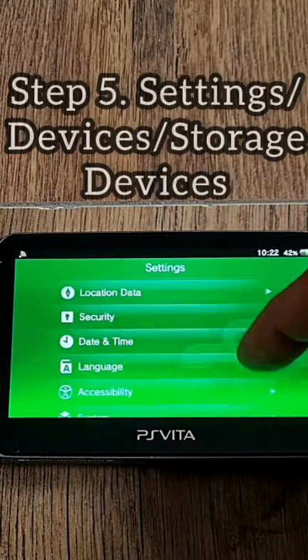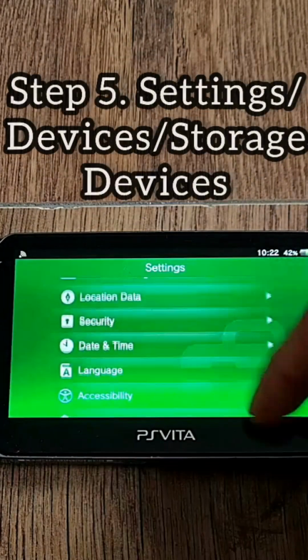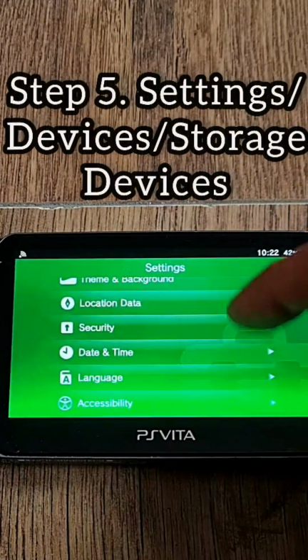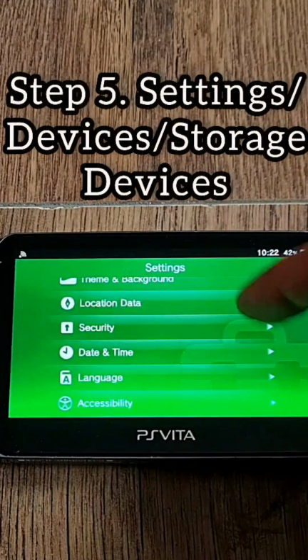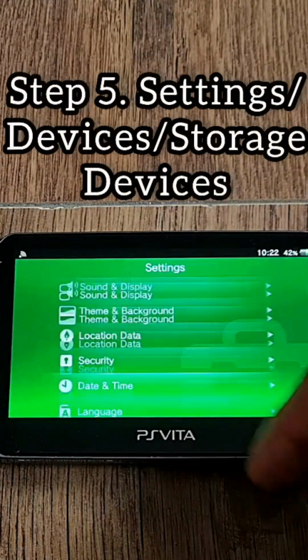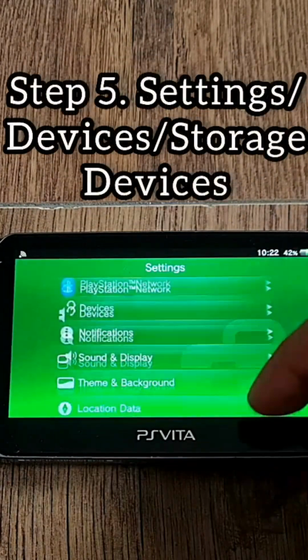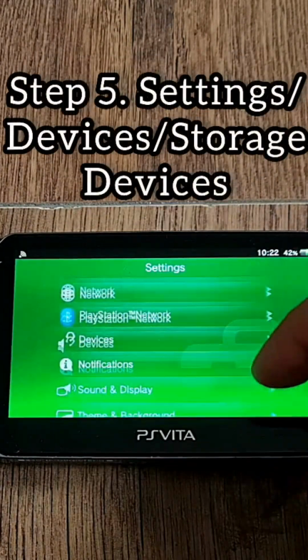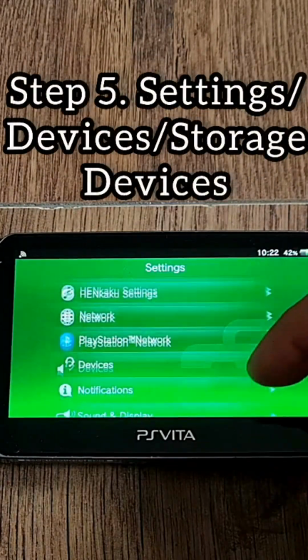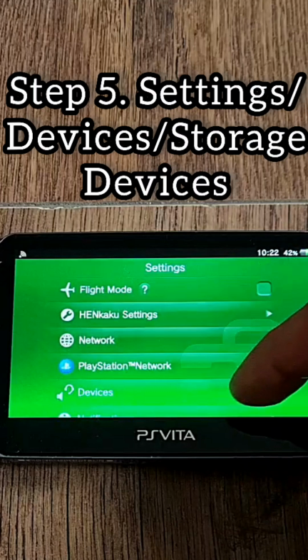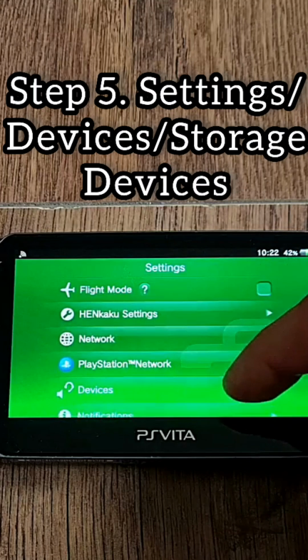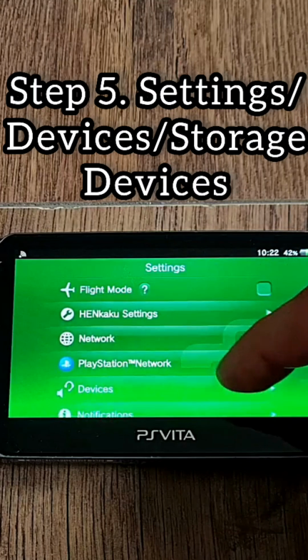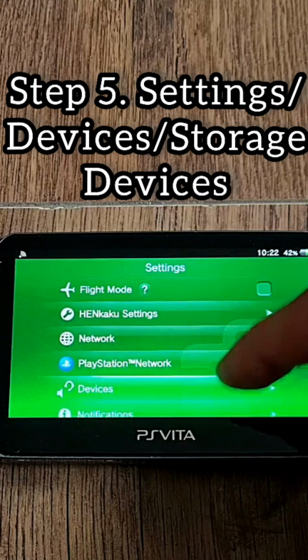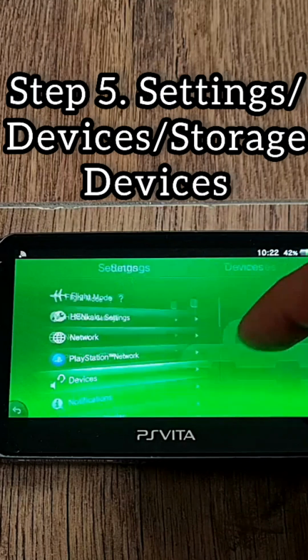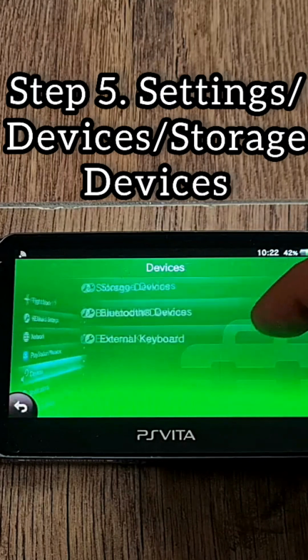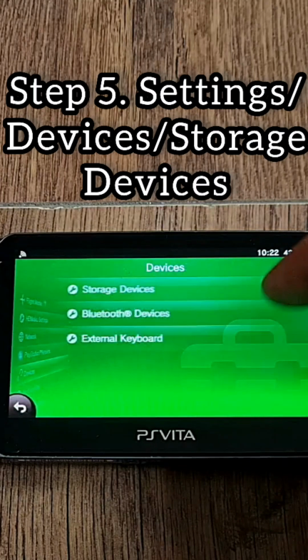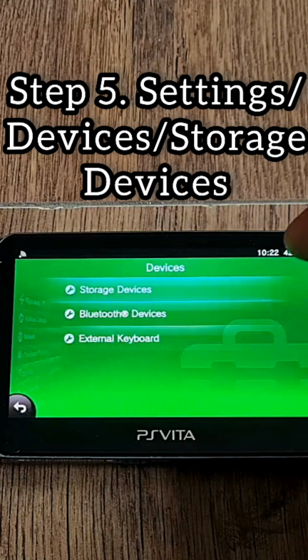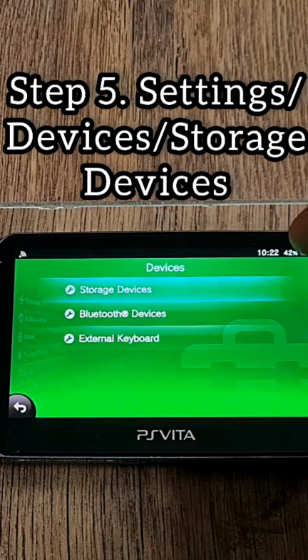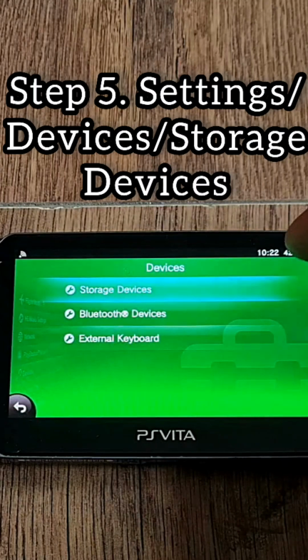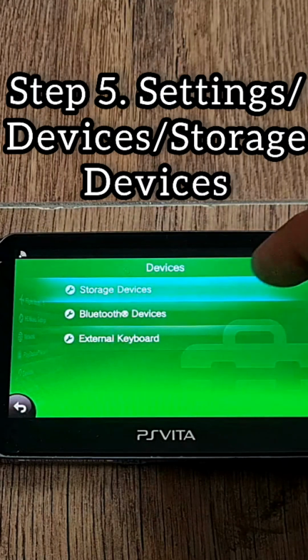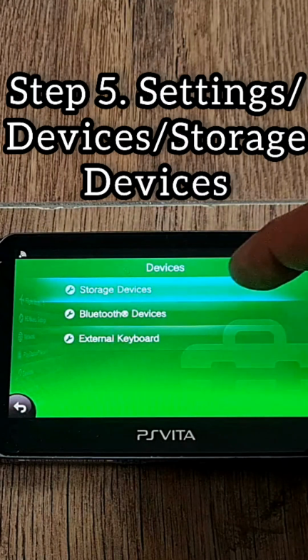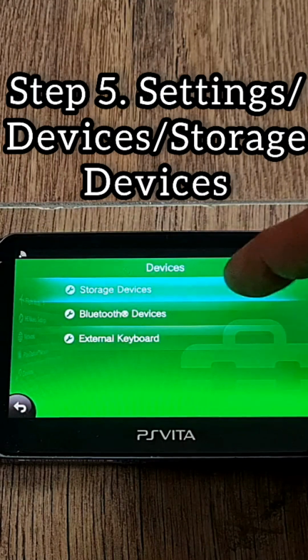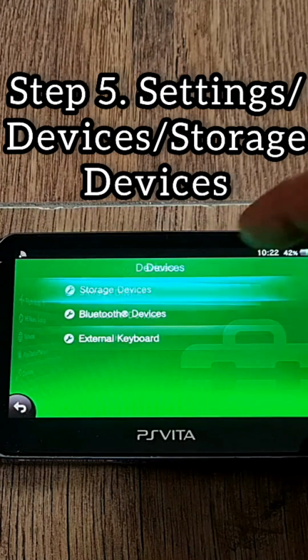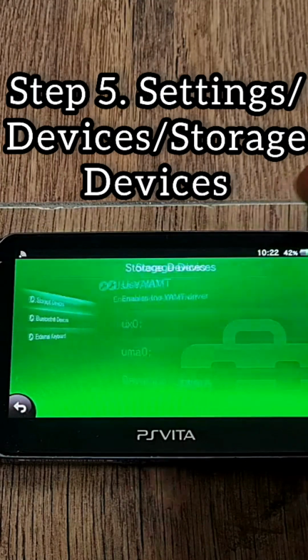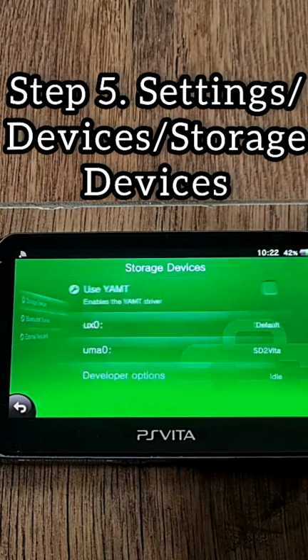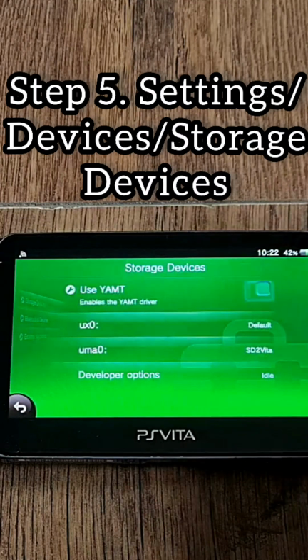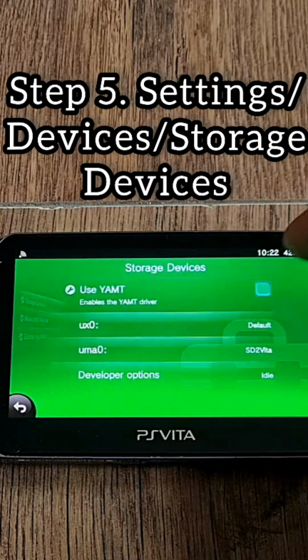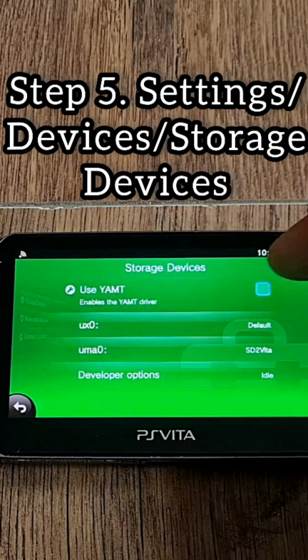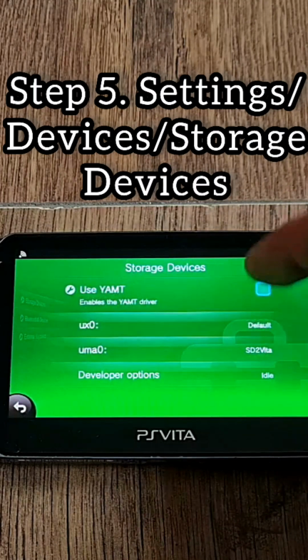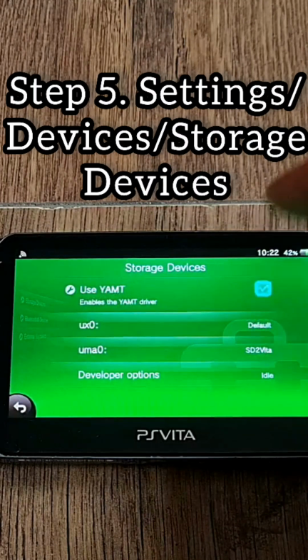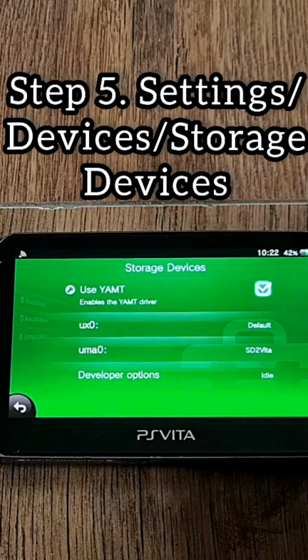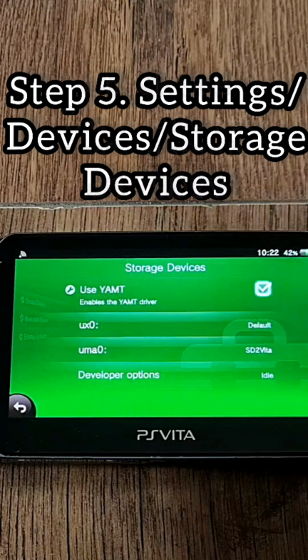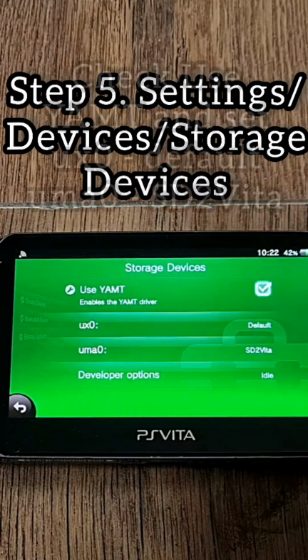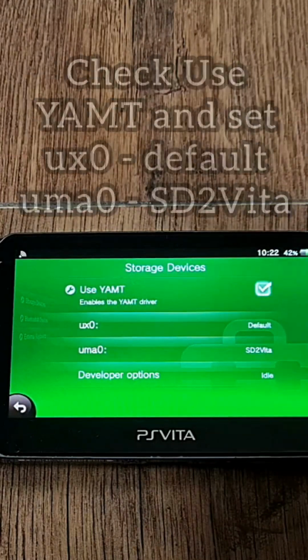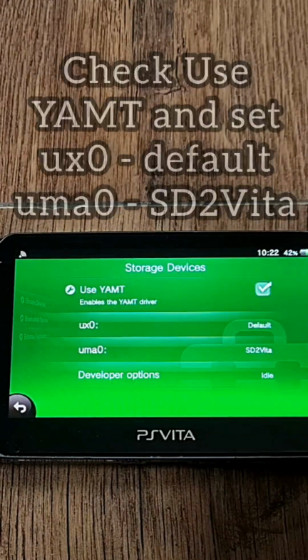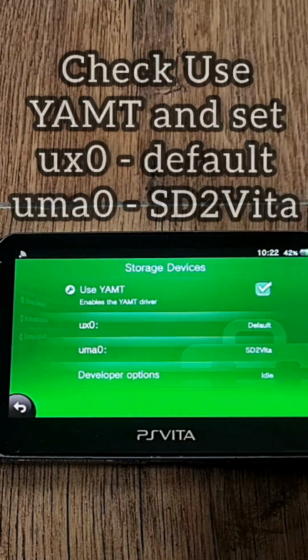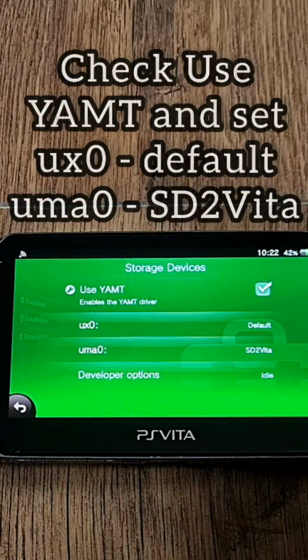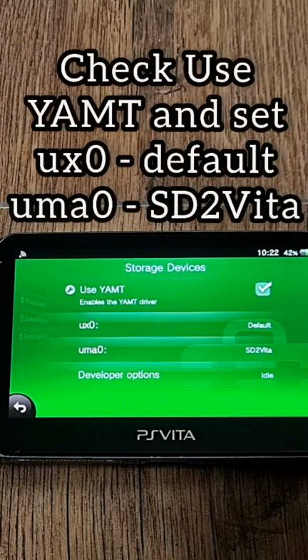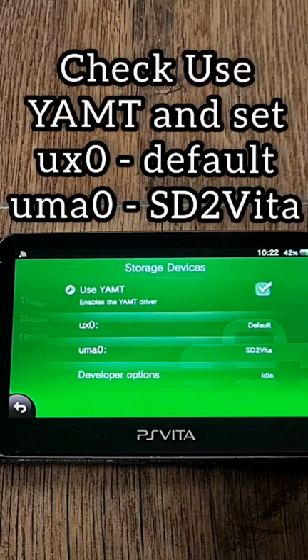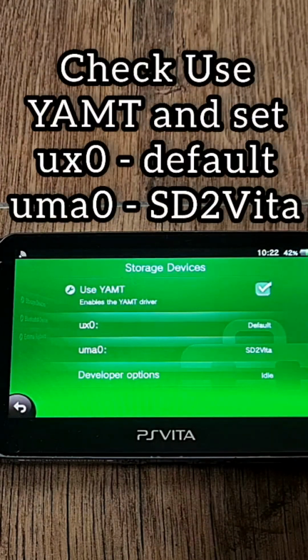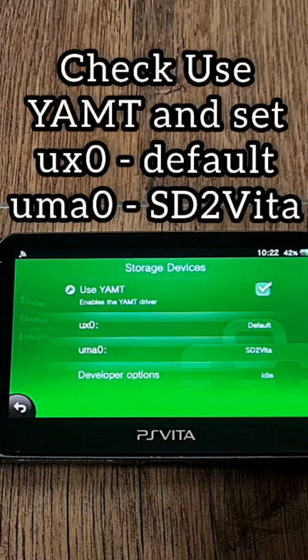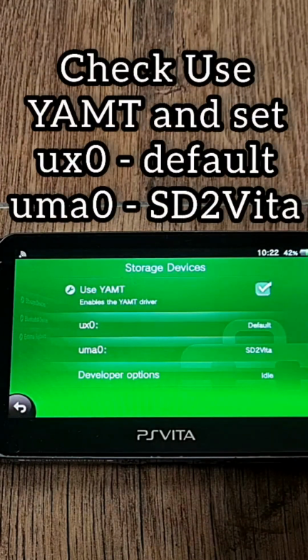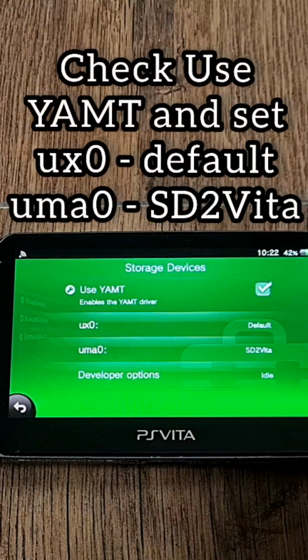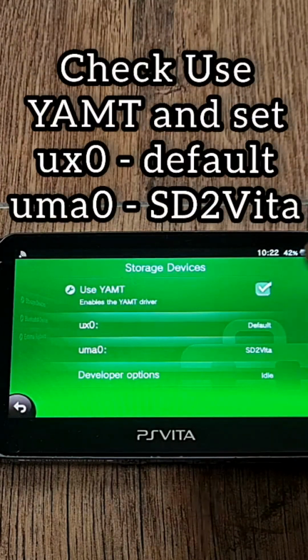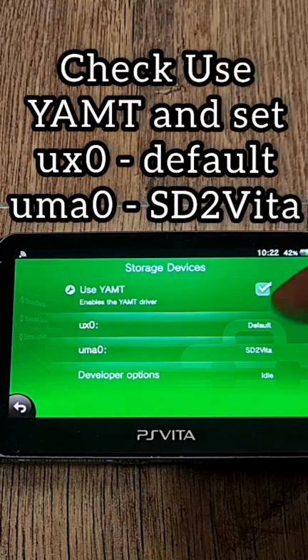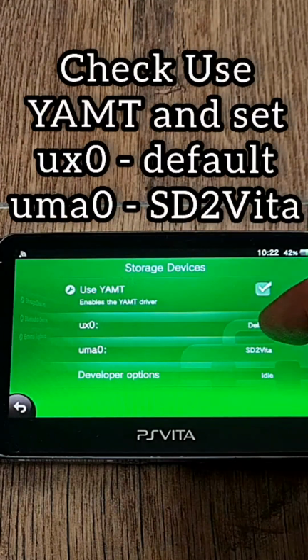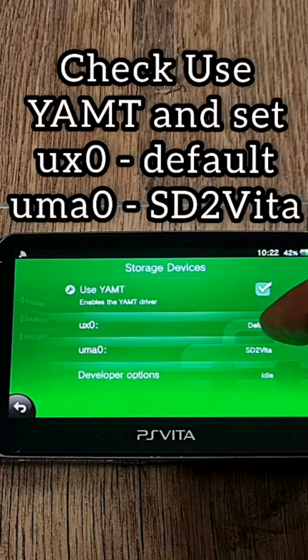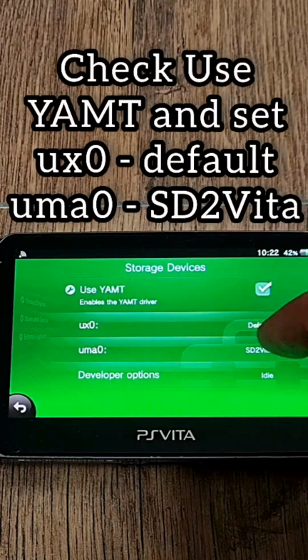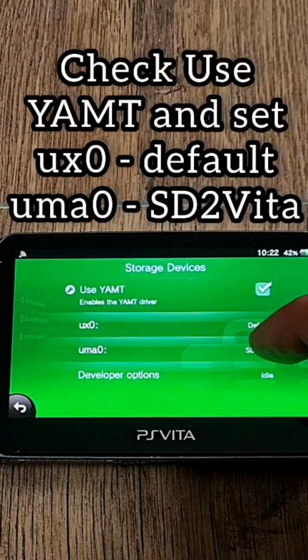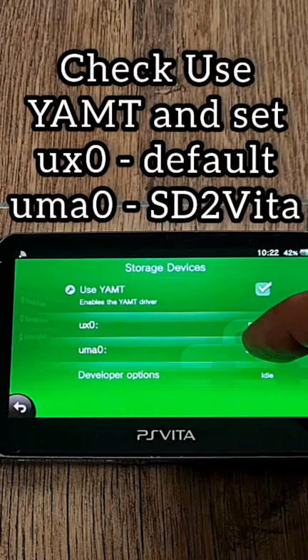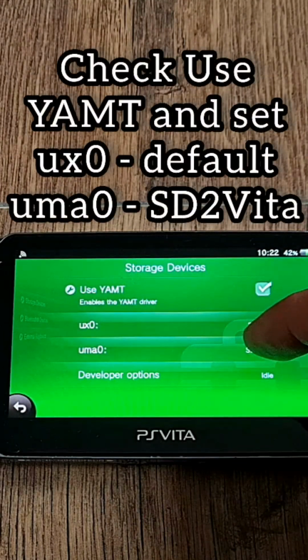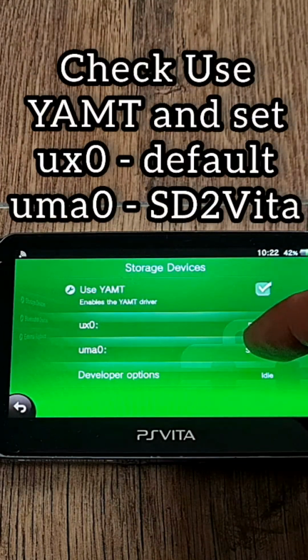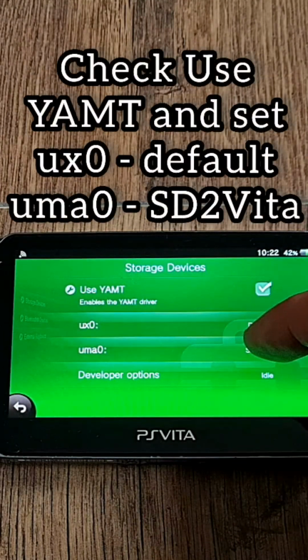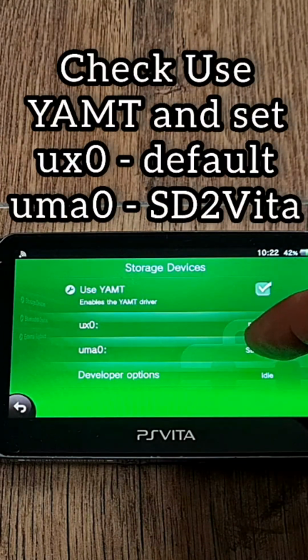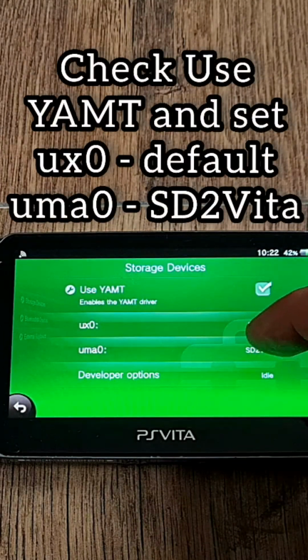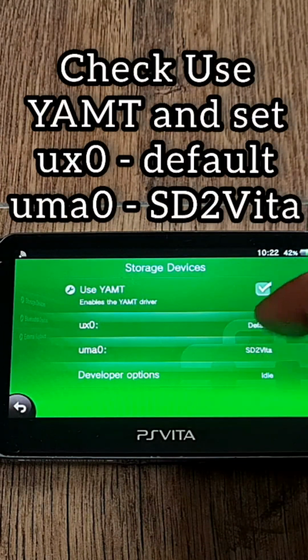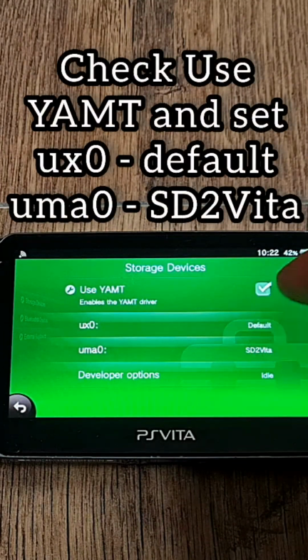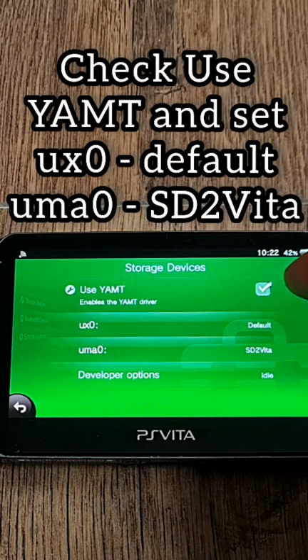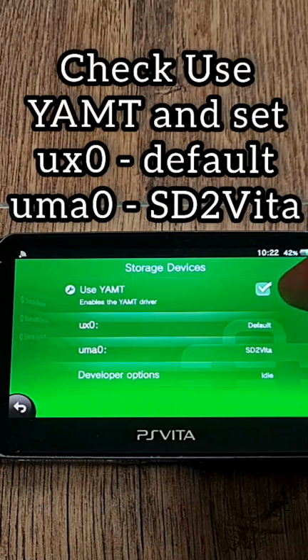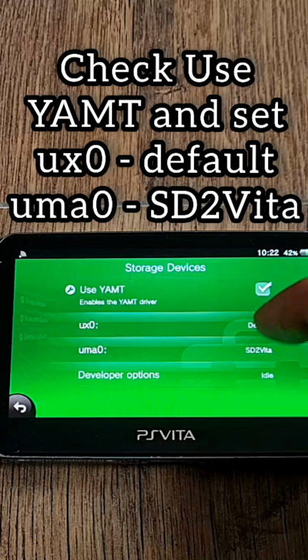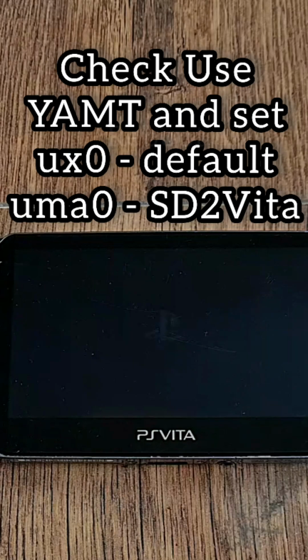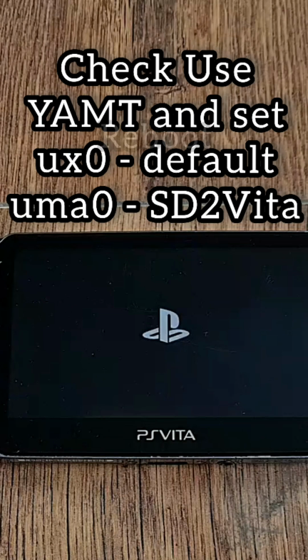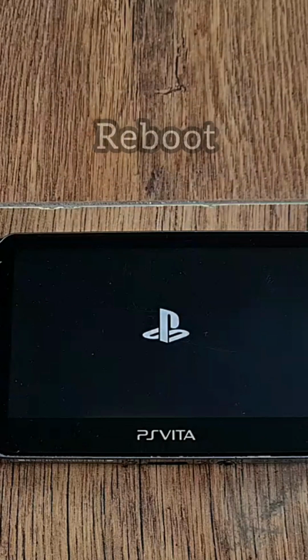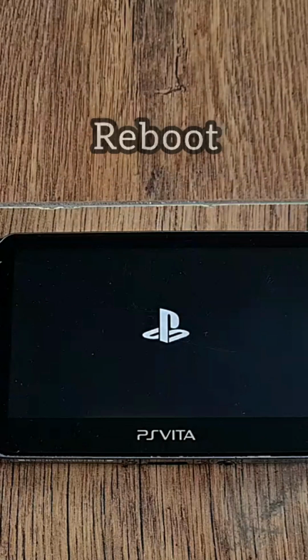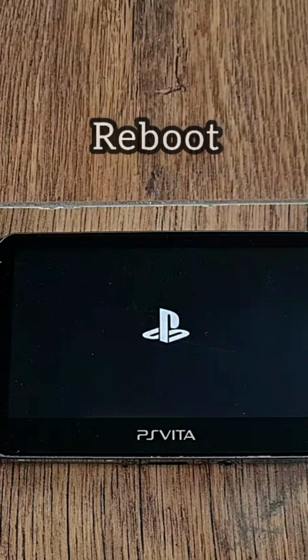Step 5: Go to Settings, then Devices, then Storage Devices. Click Use Yamt. Set UX0 as Default and UMA0 to SD2Vita. Then reboot your PS Vita.